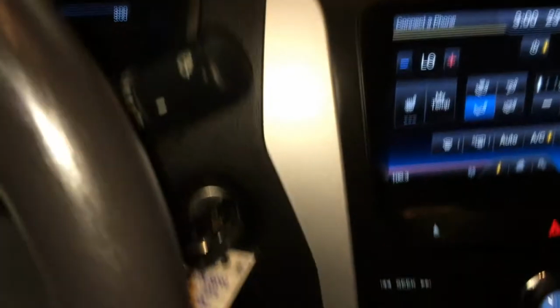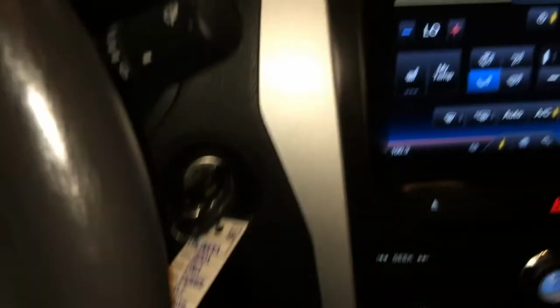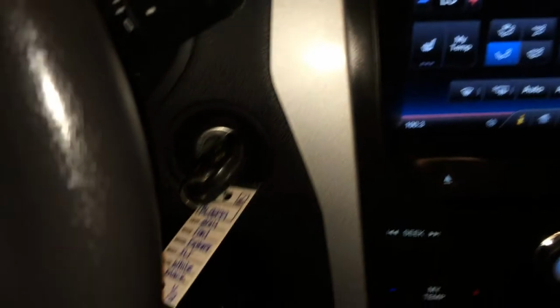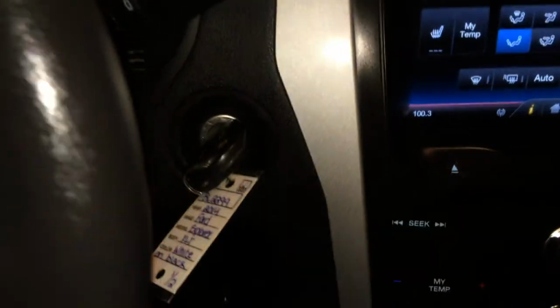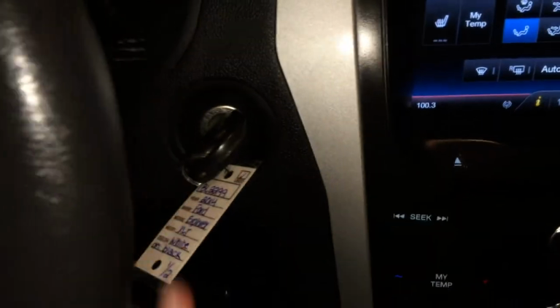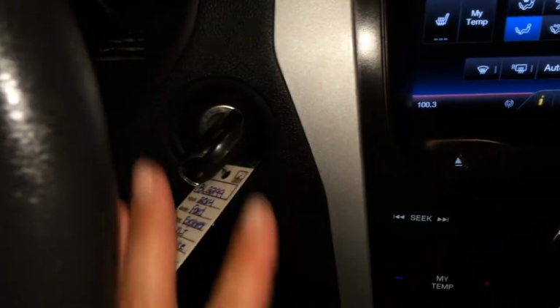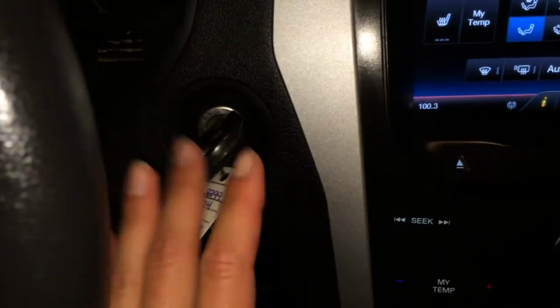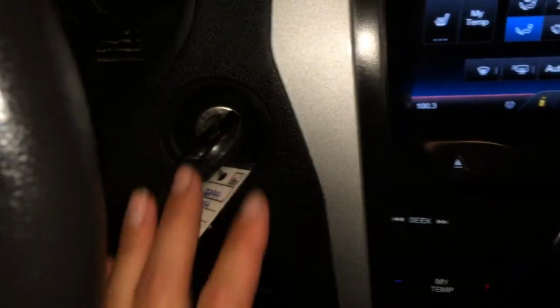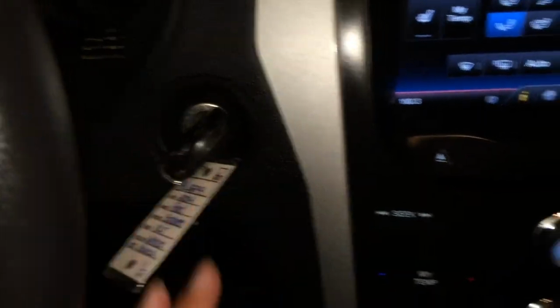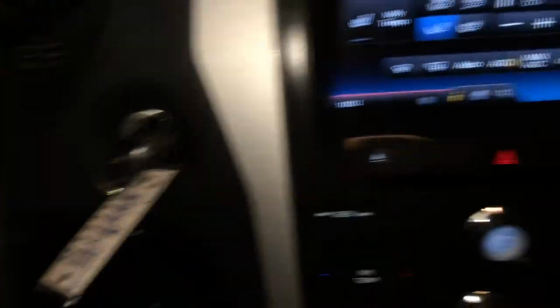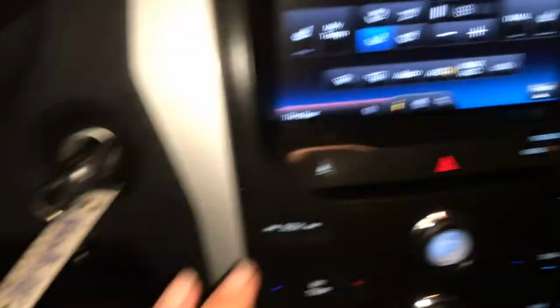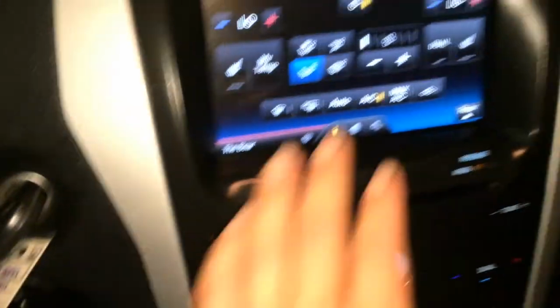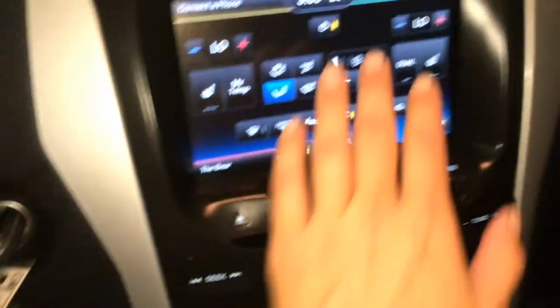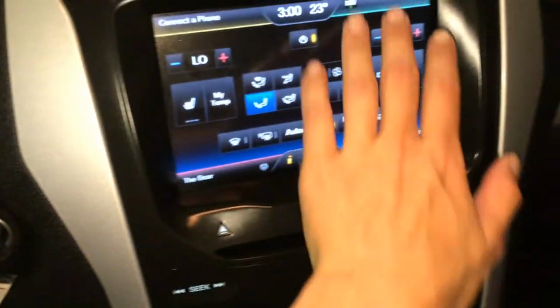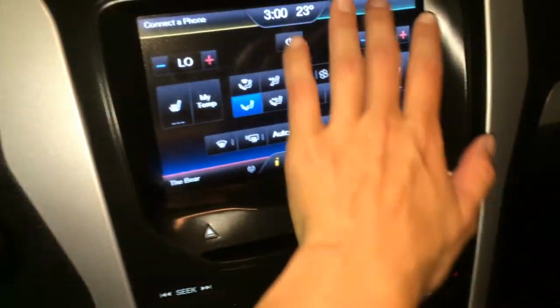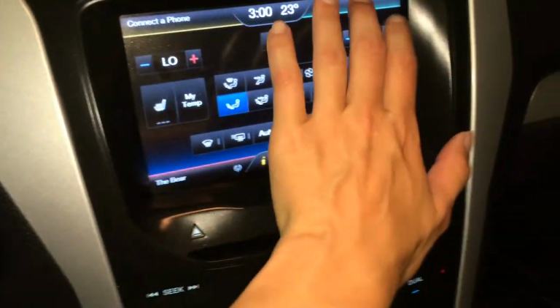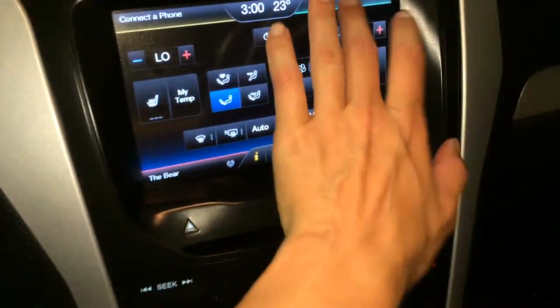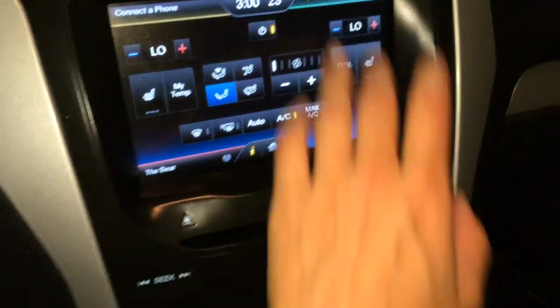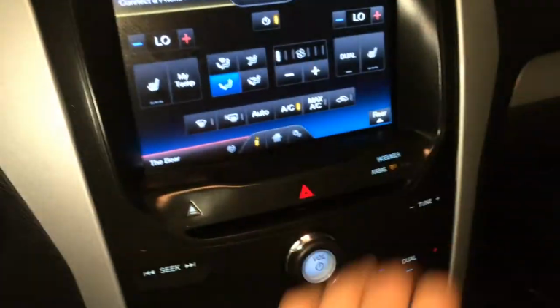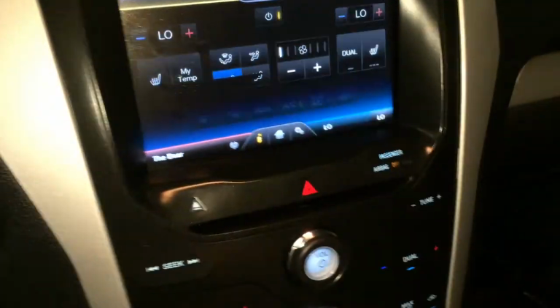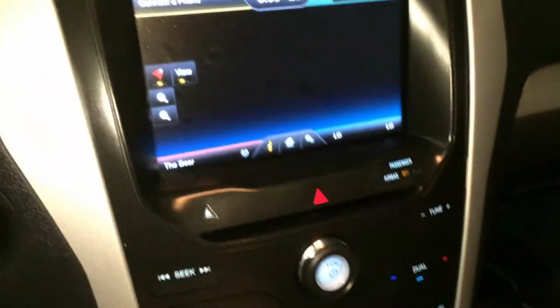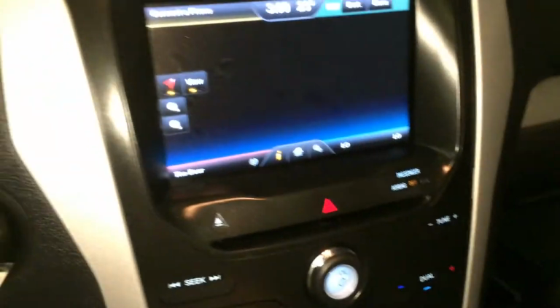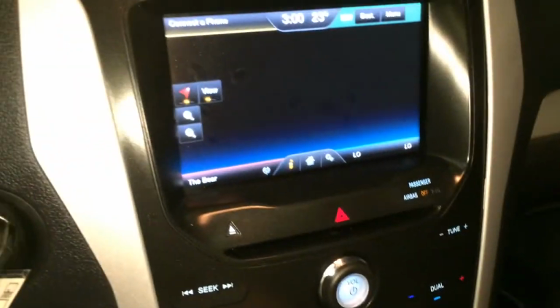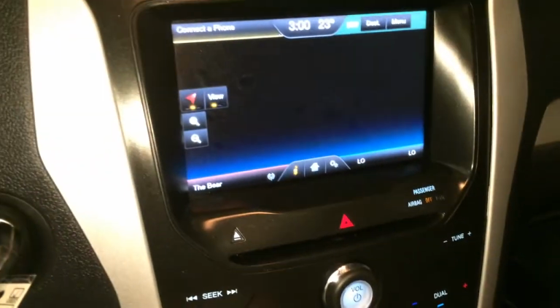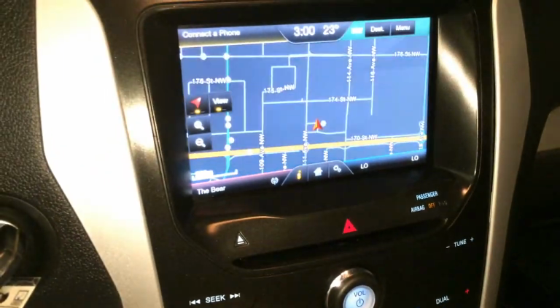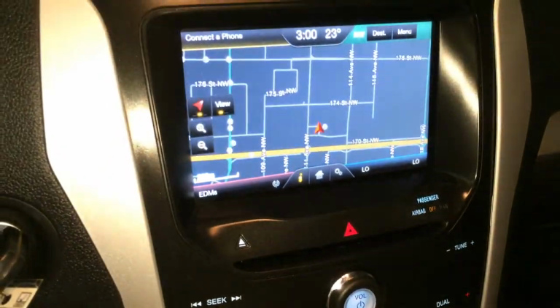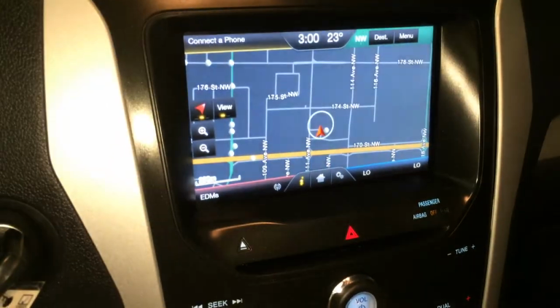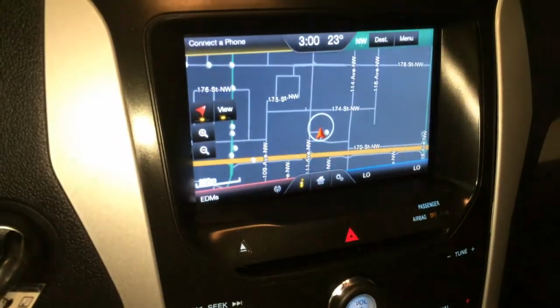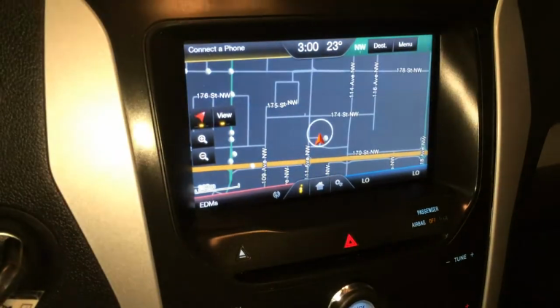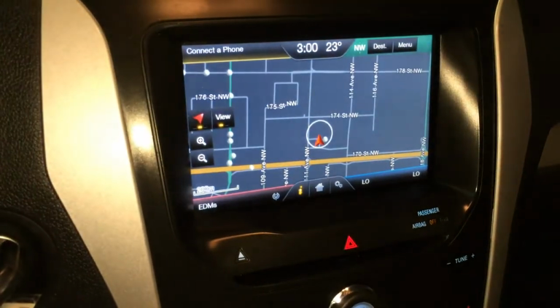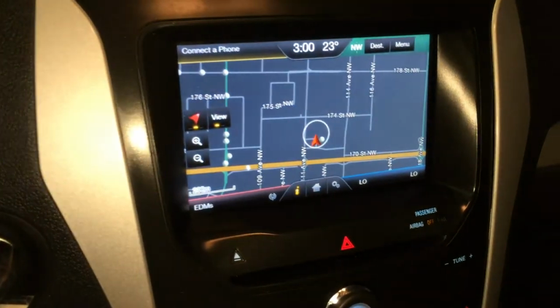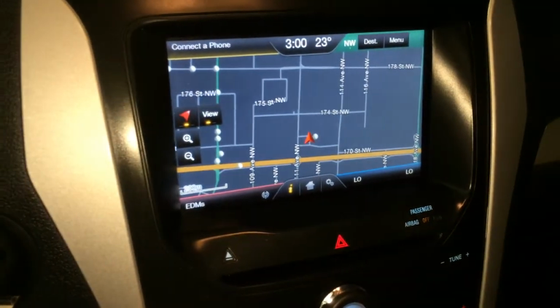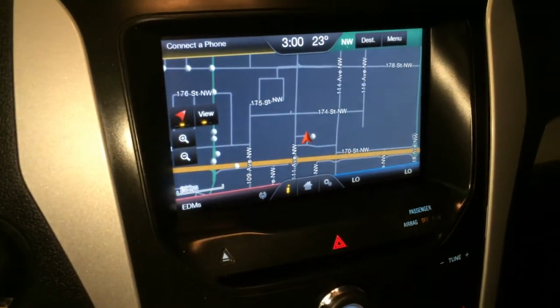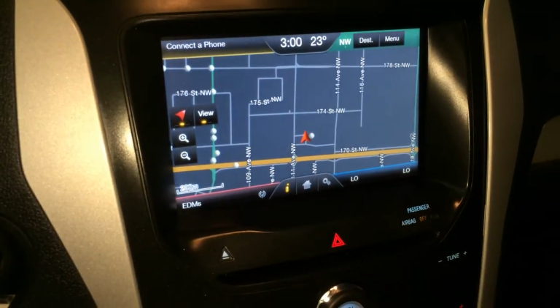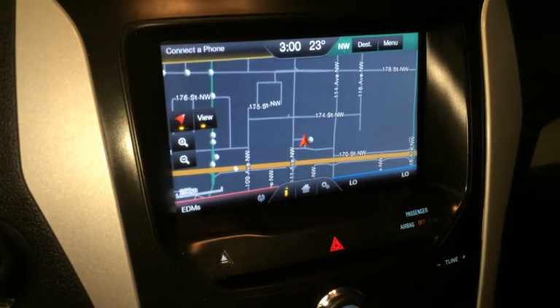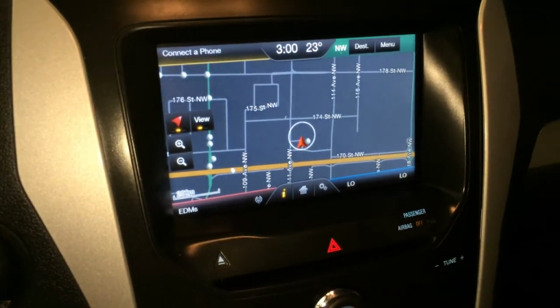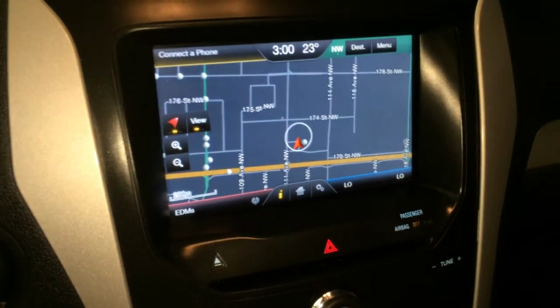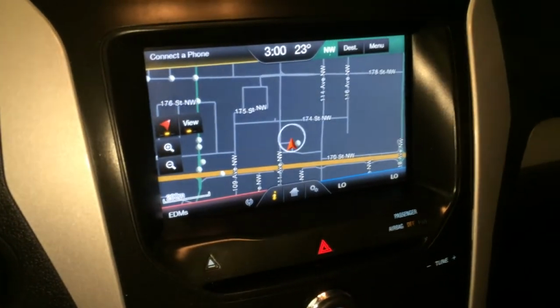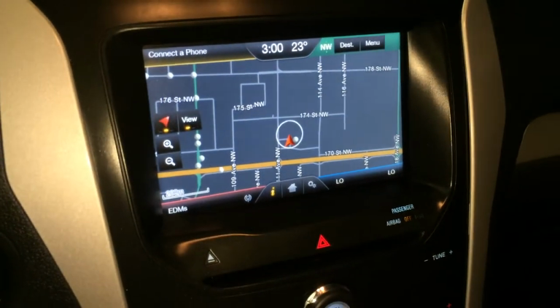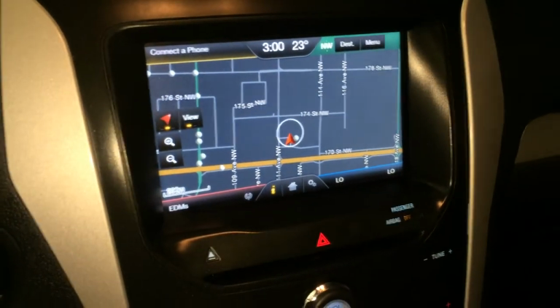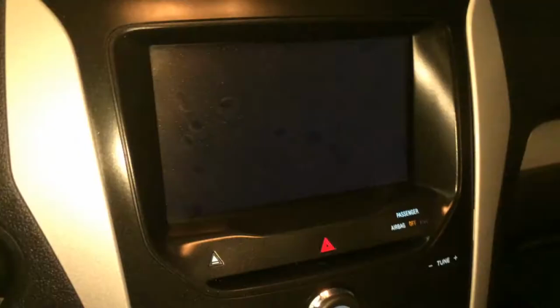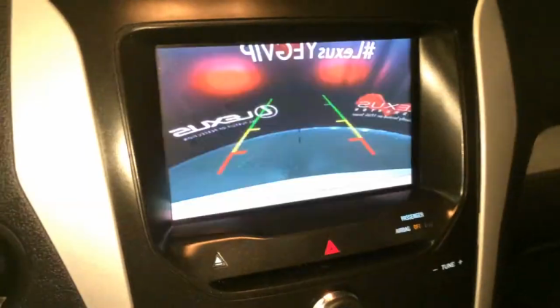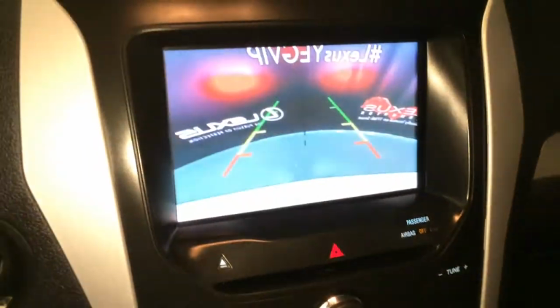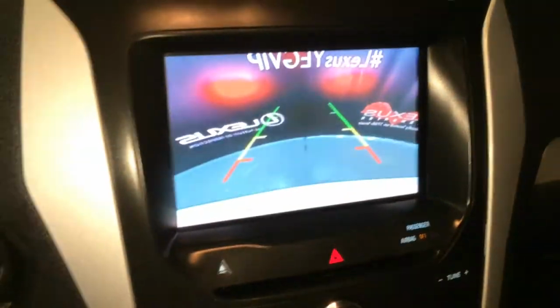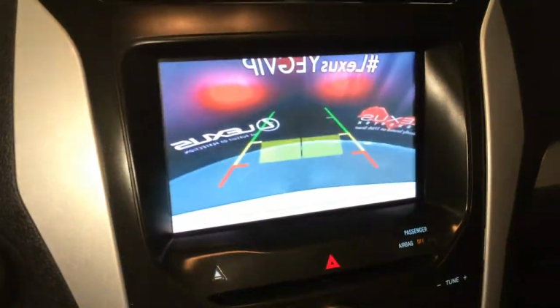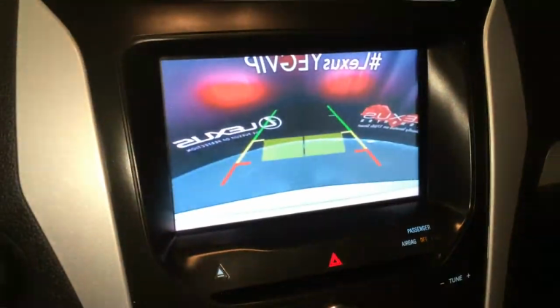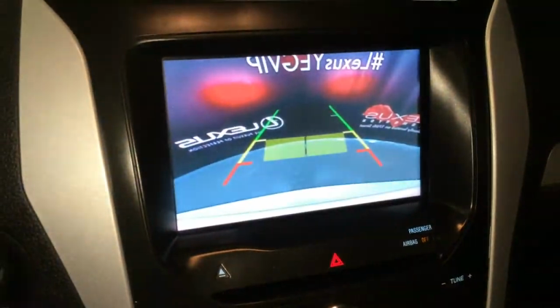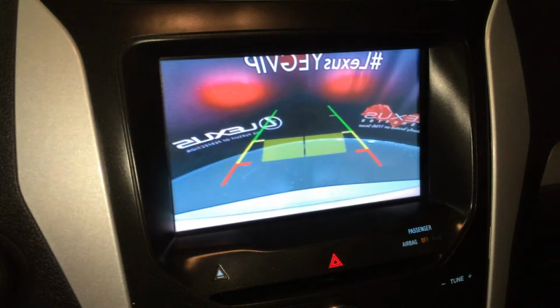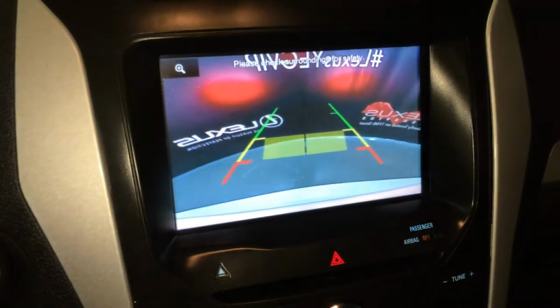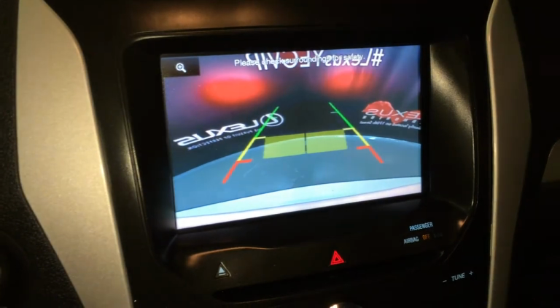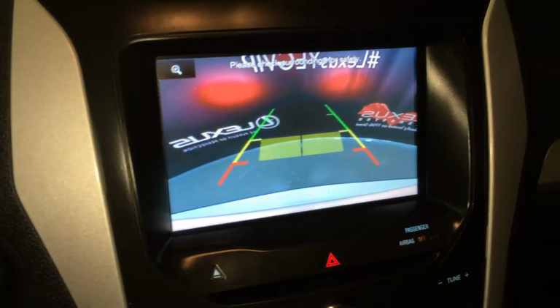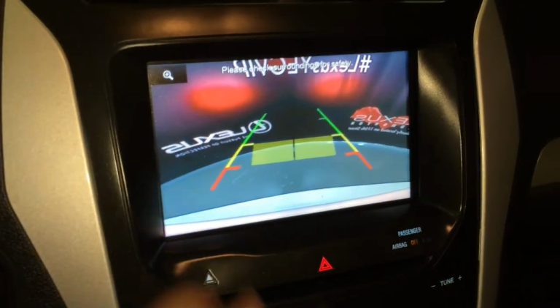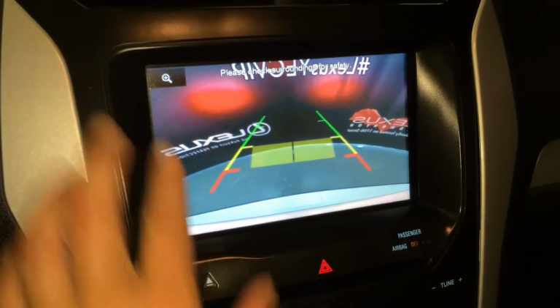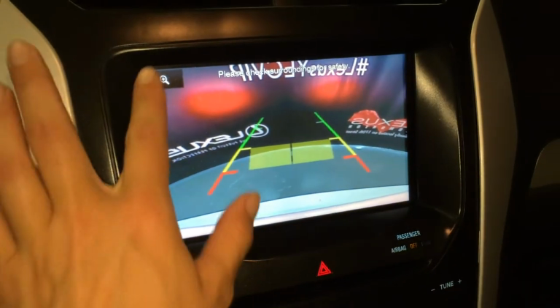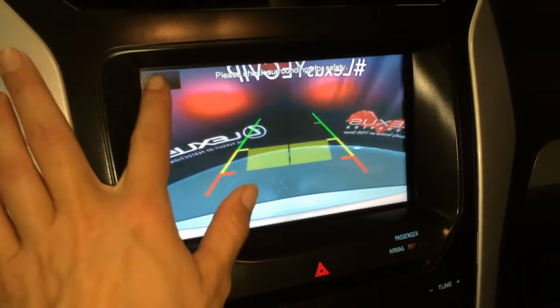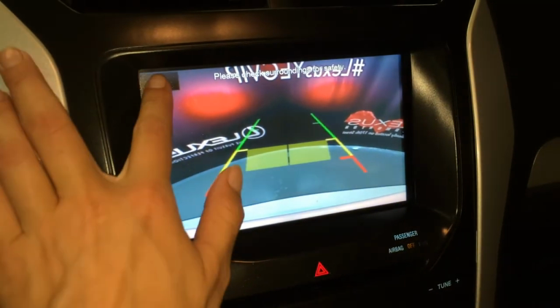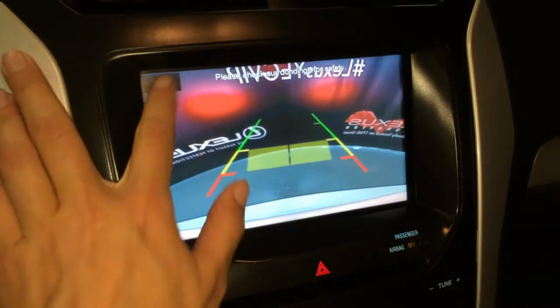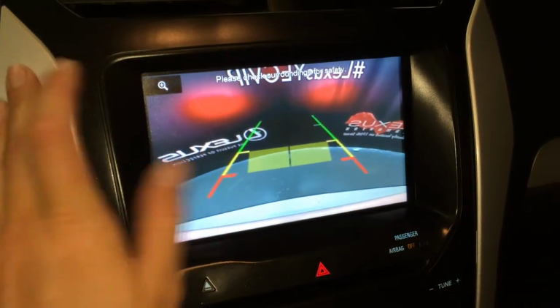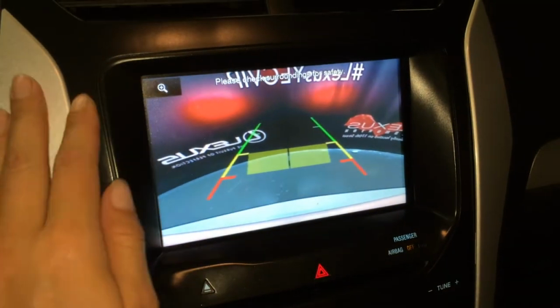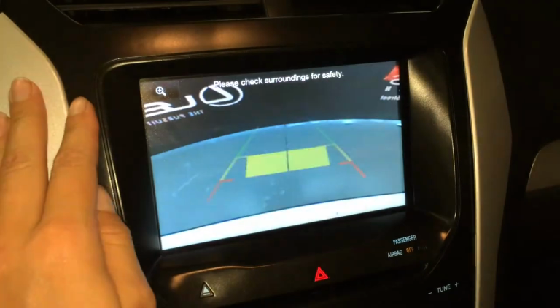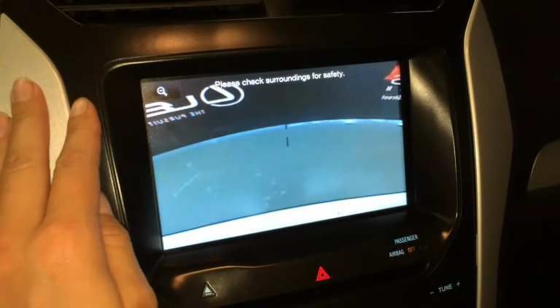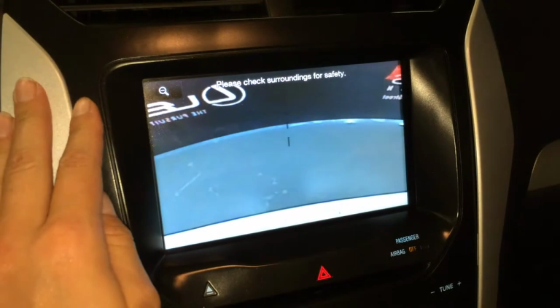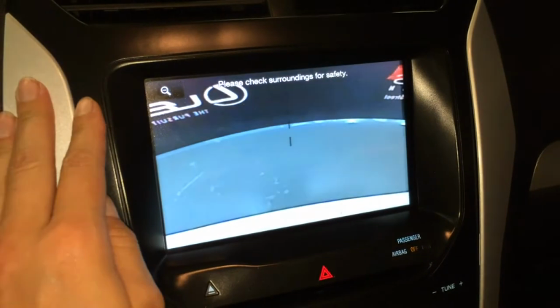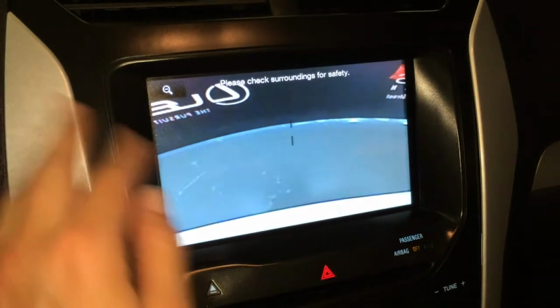Key ignition, navigation system, backup camera with grid lines. You can also zoom in on the backup camera view.